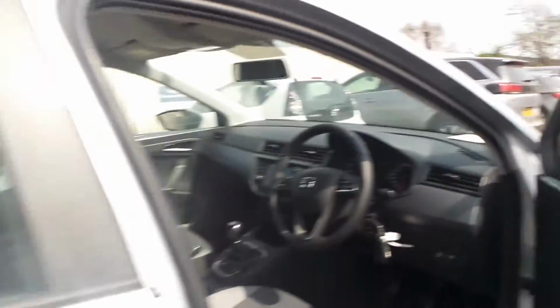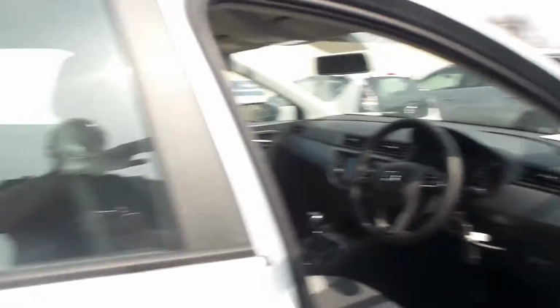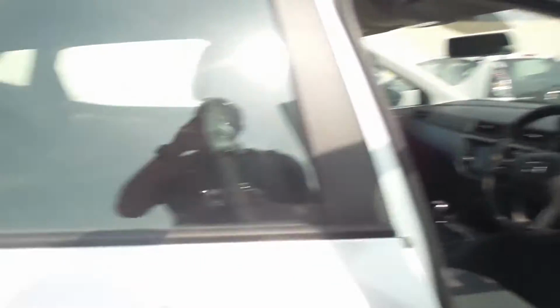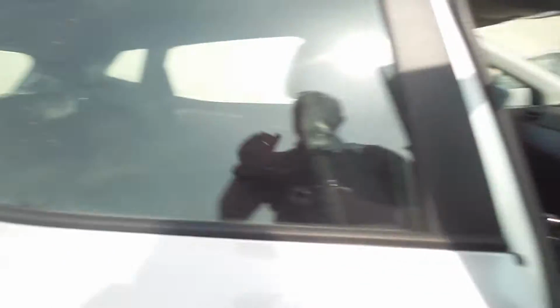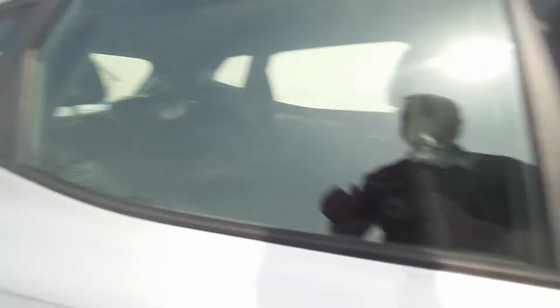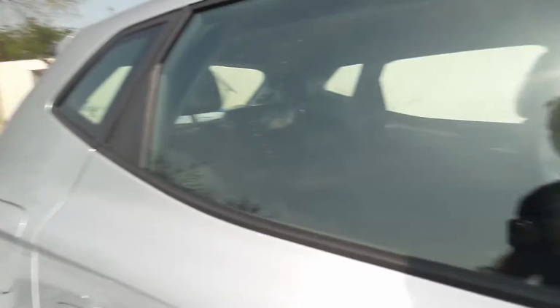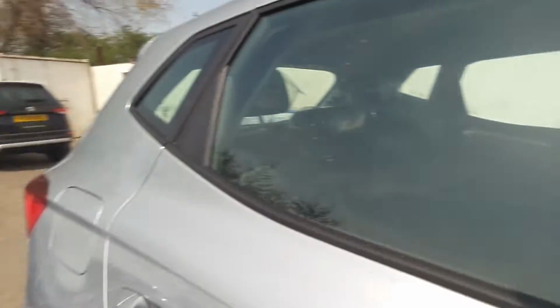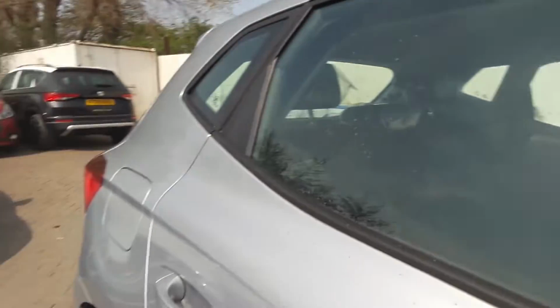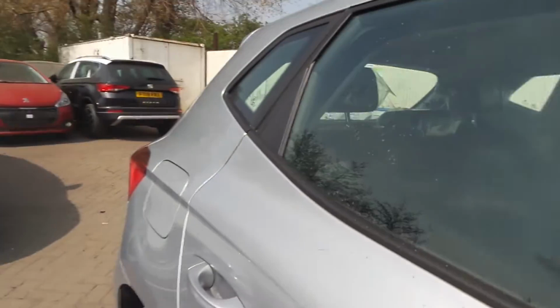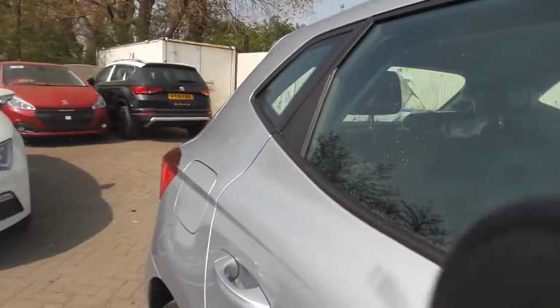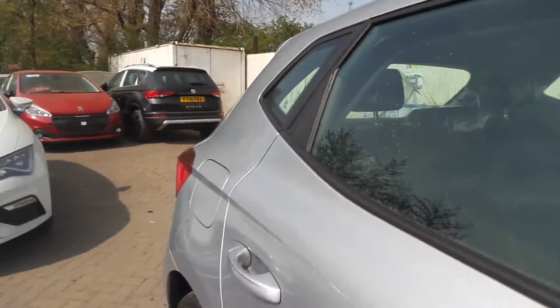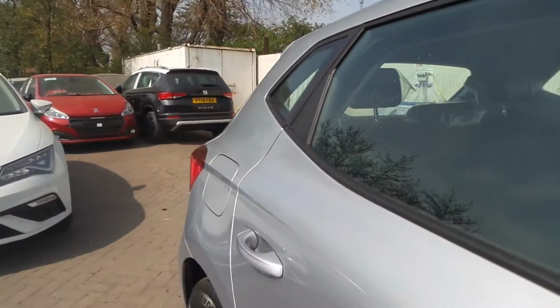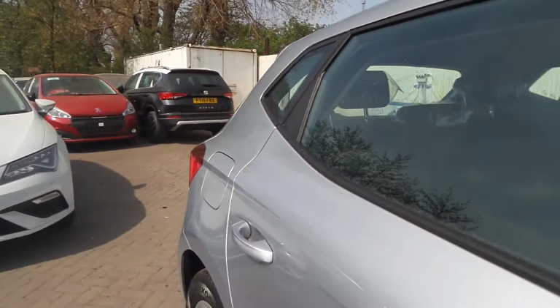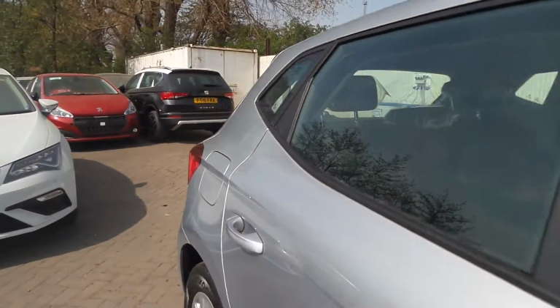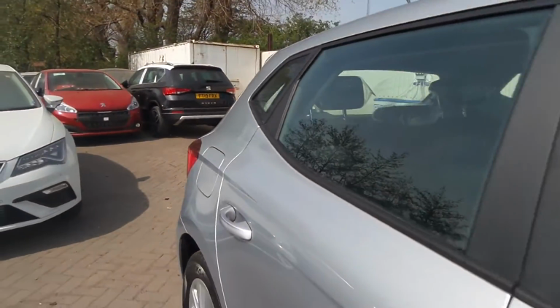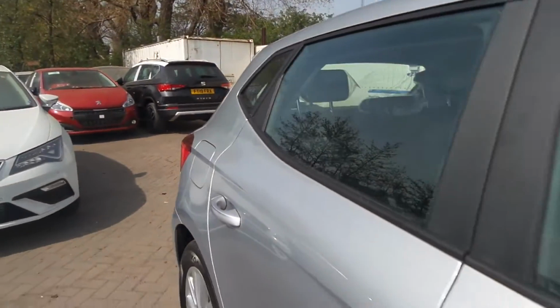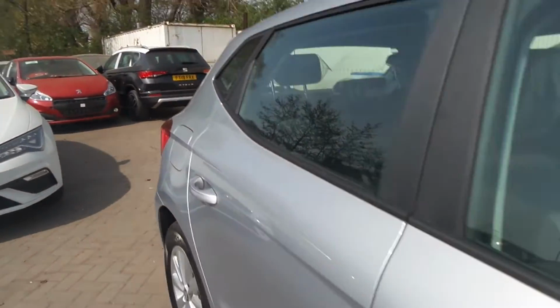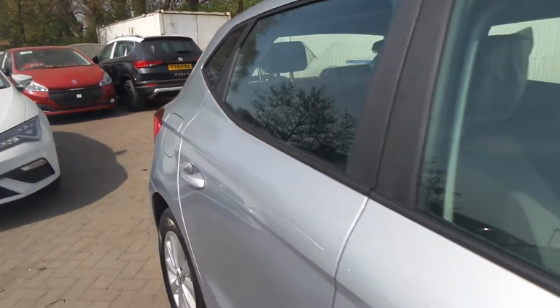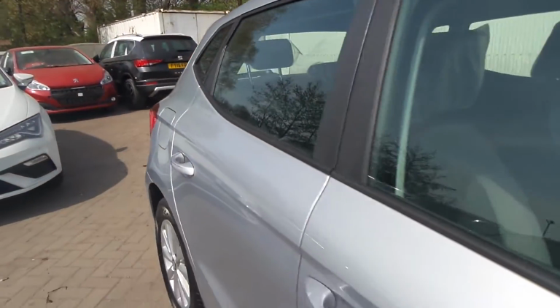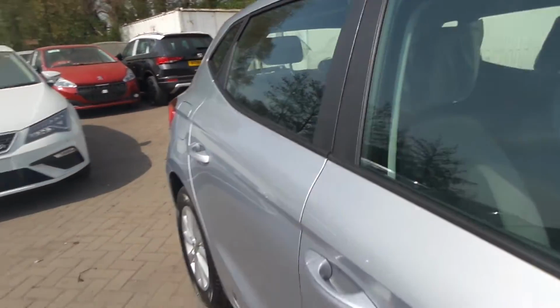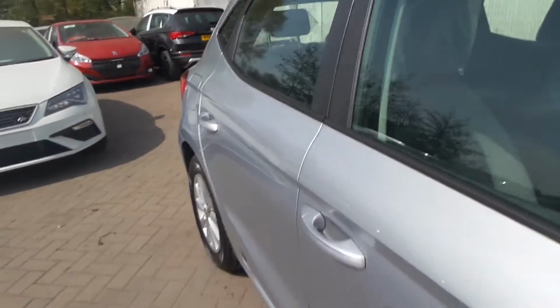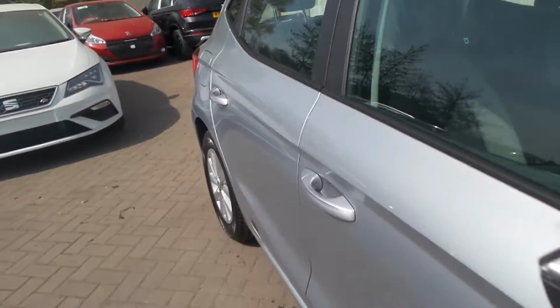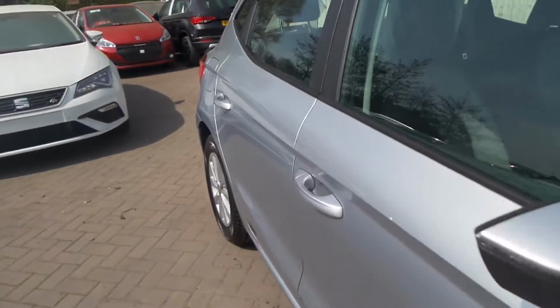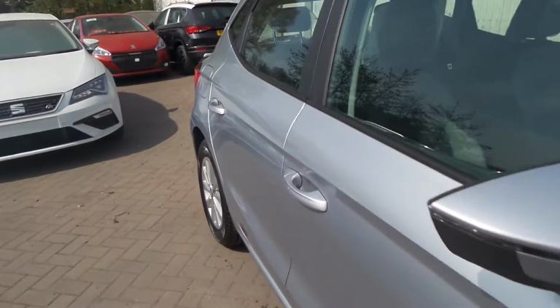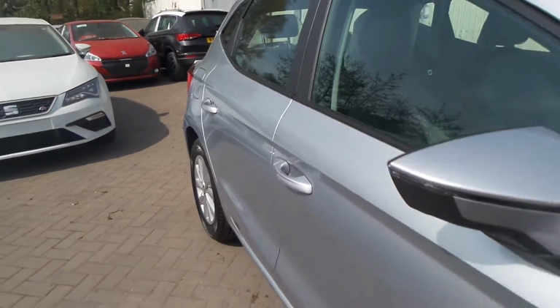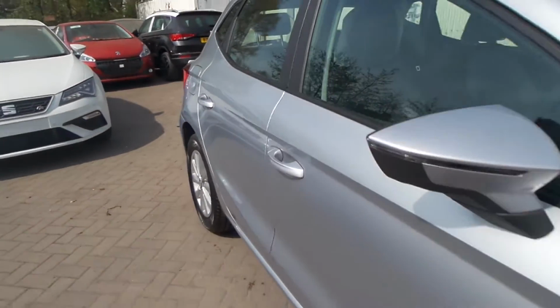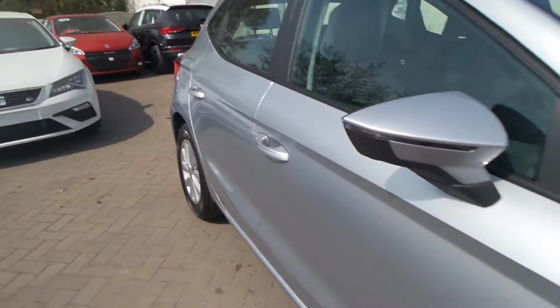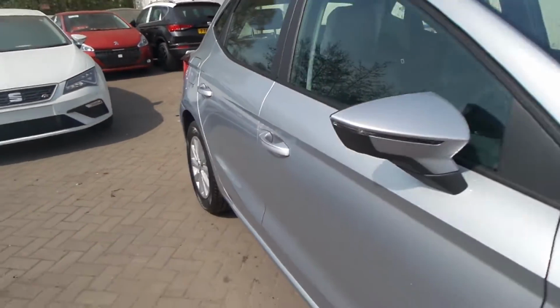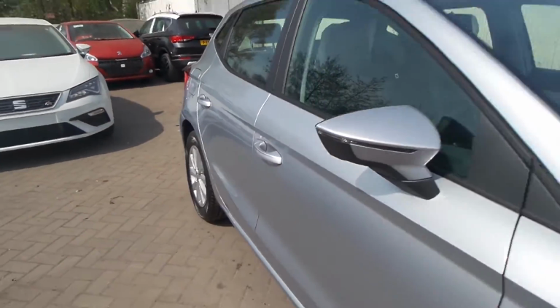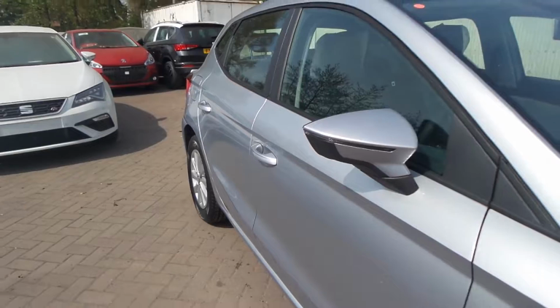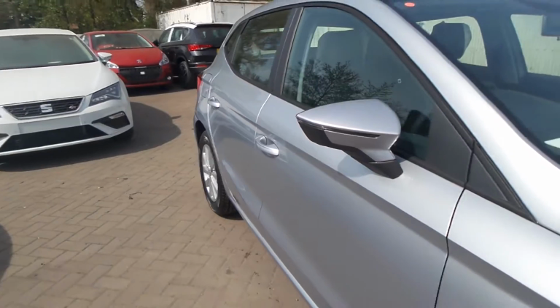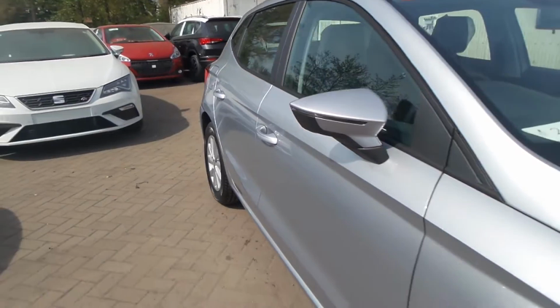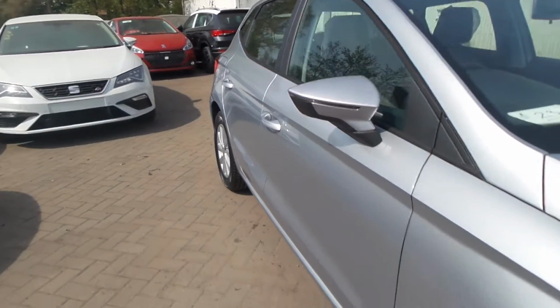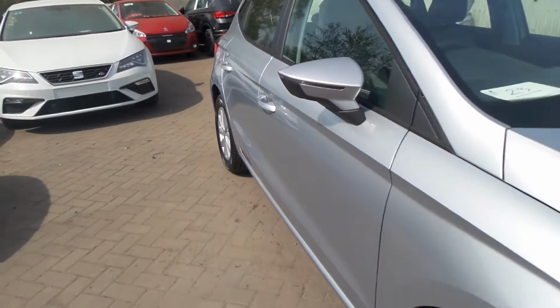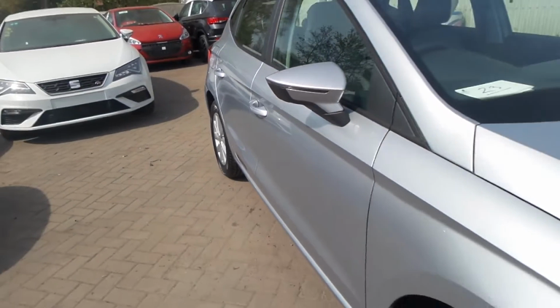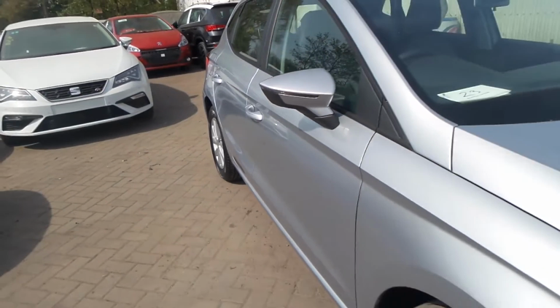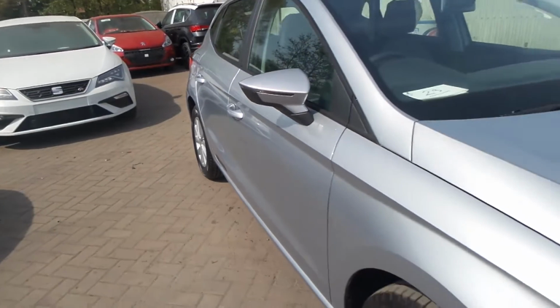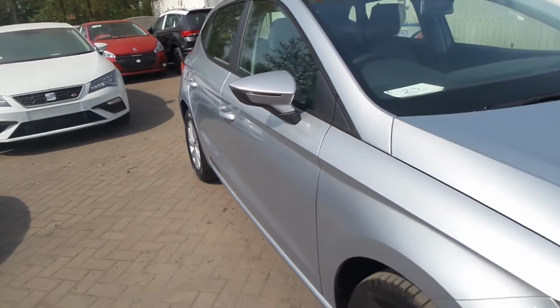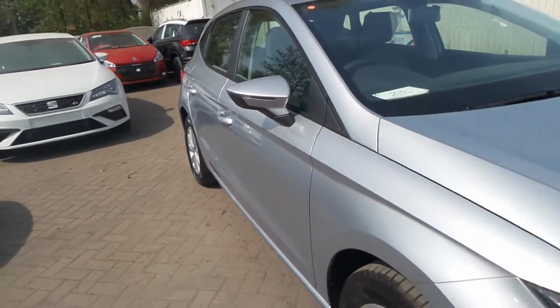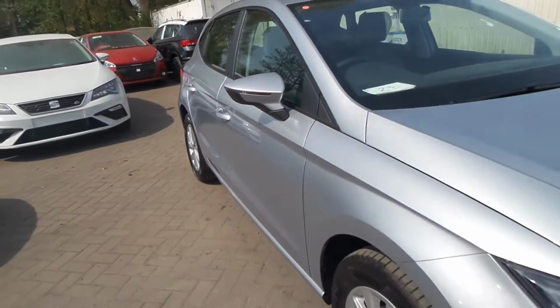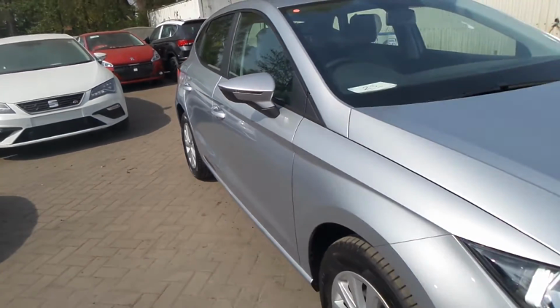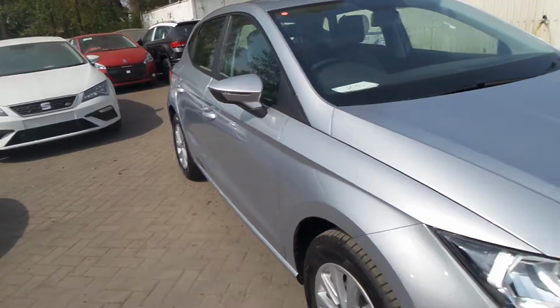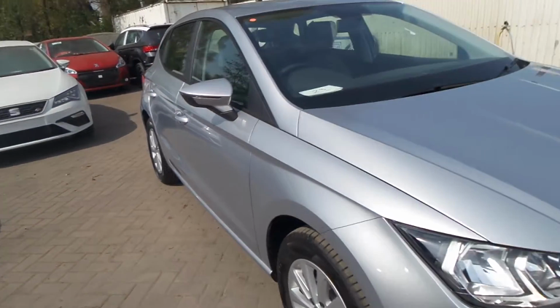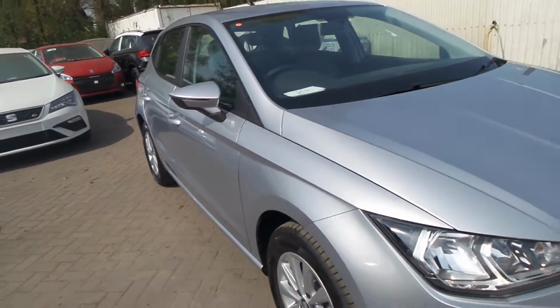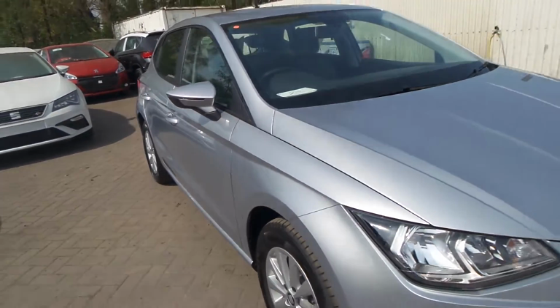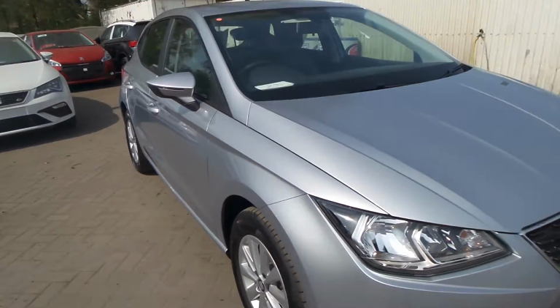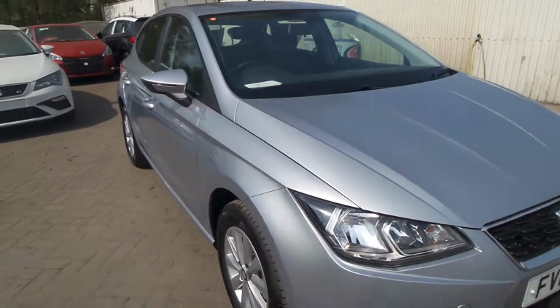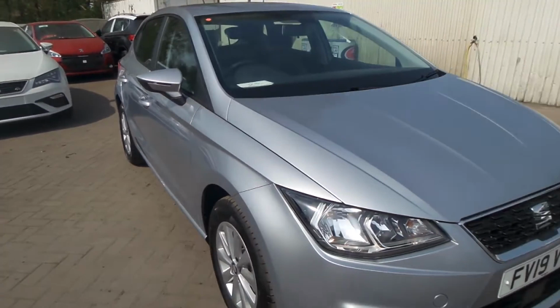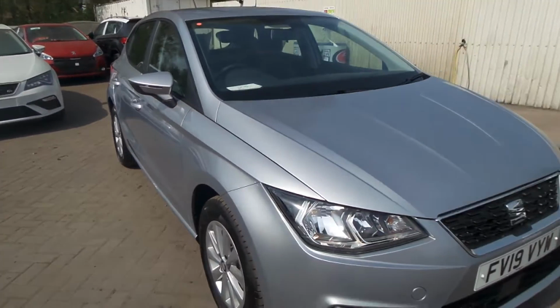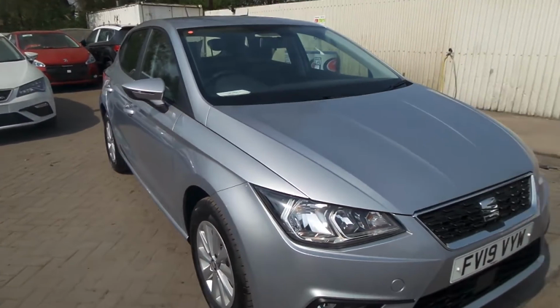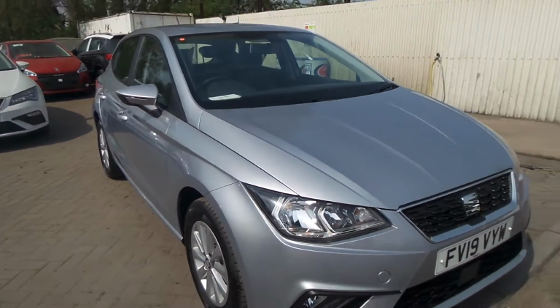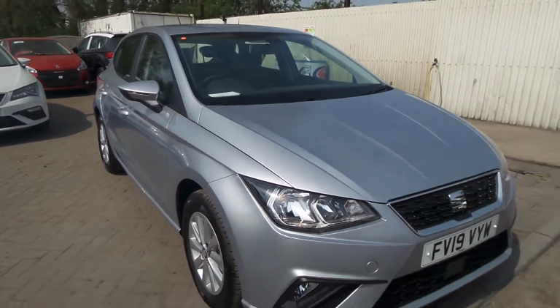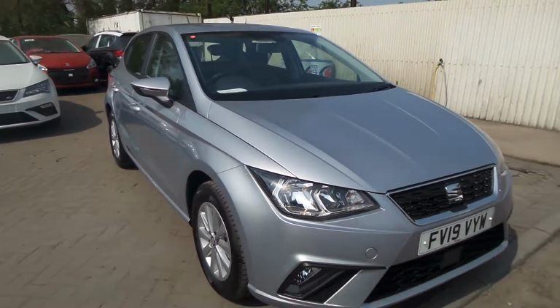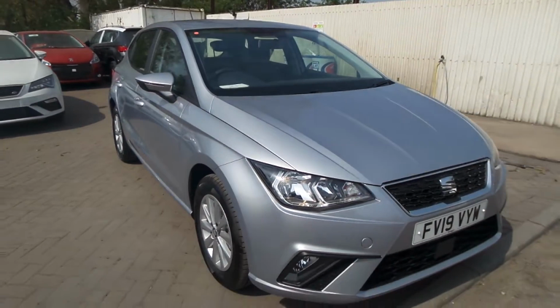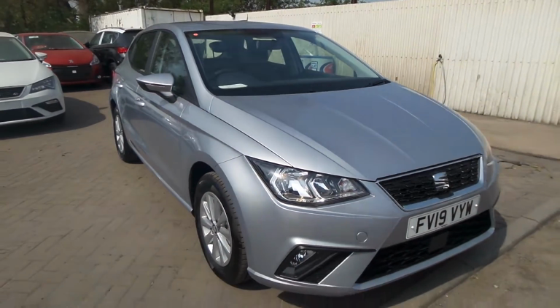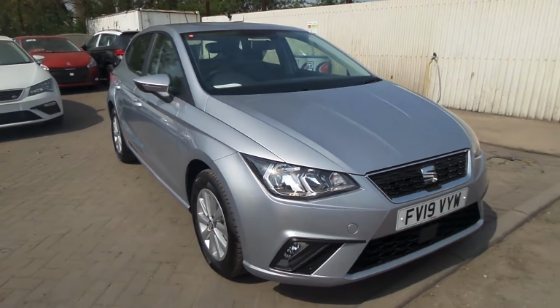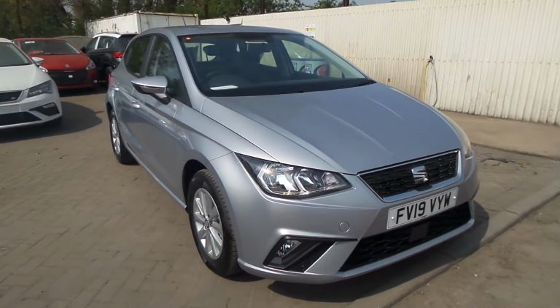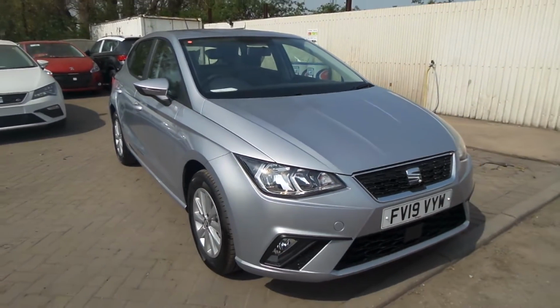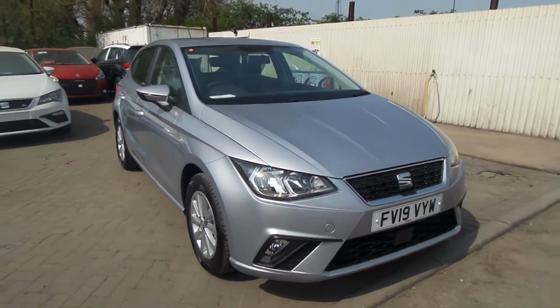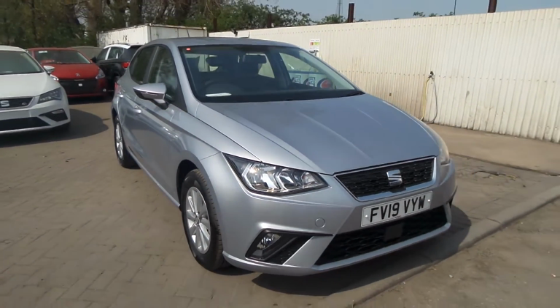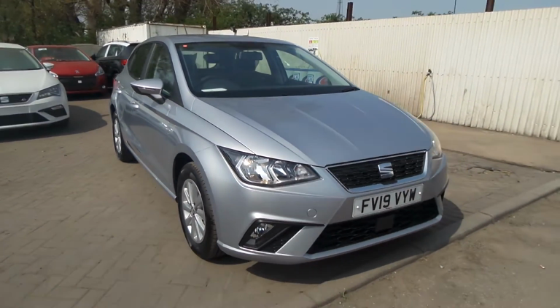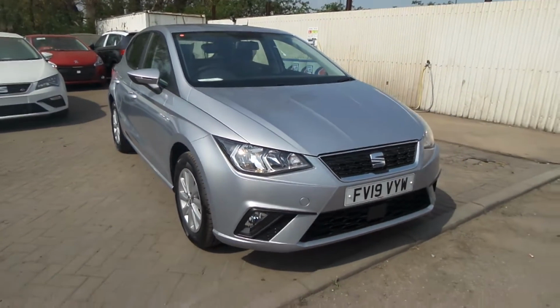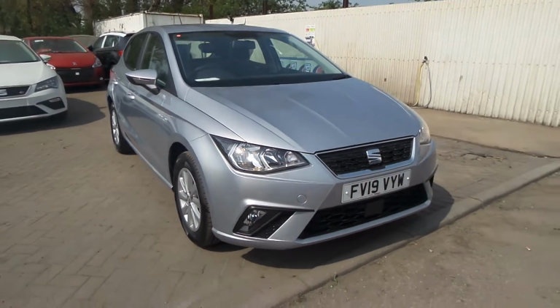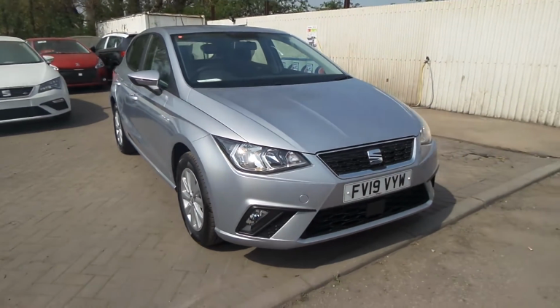If you'd like to come to view this vehicle or pop in for a test drive, please give us a call at Pentaminix Gun Corp on 01724 747700.